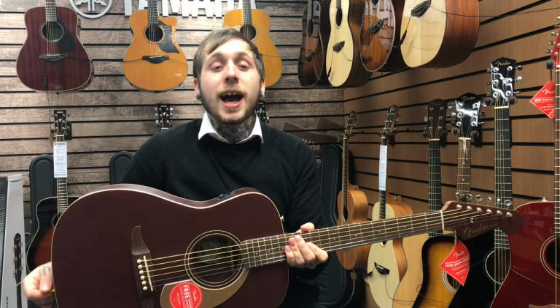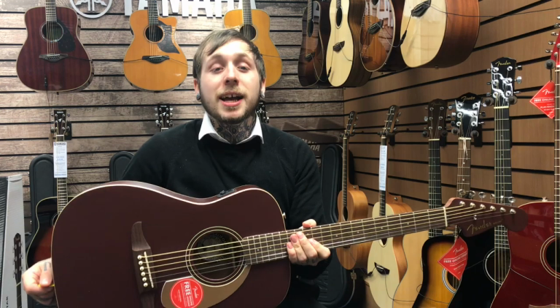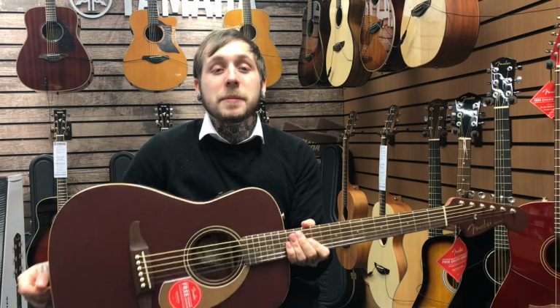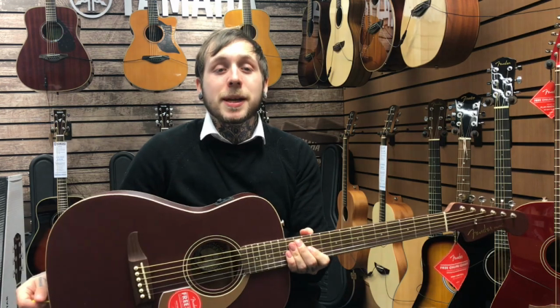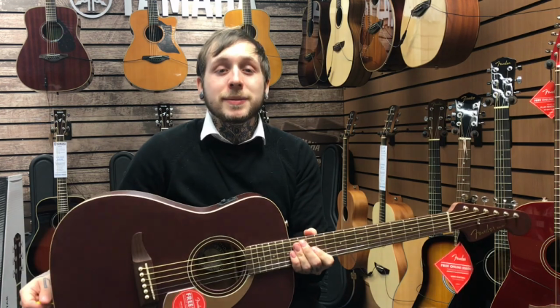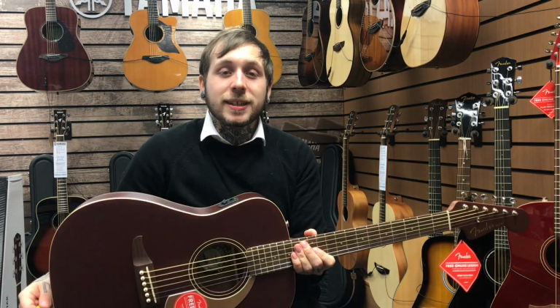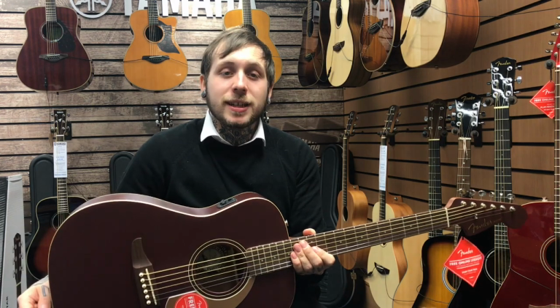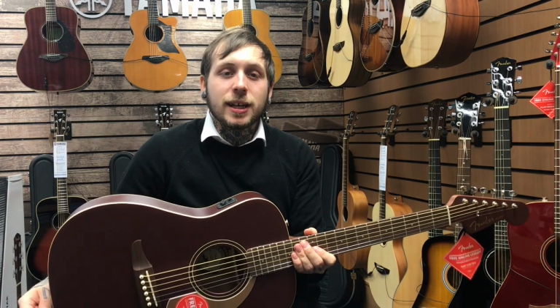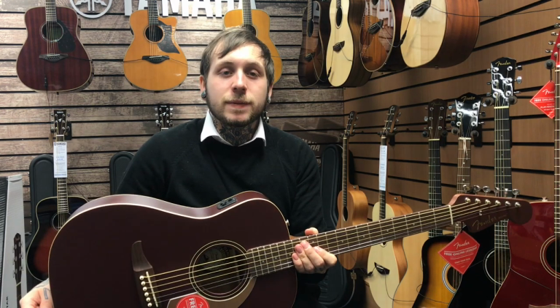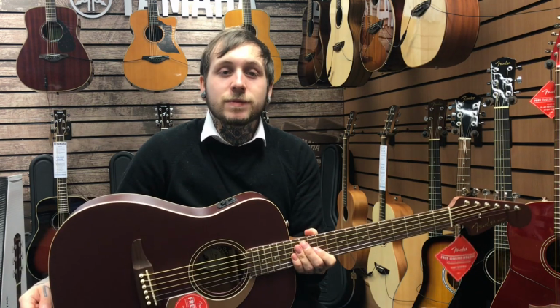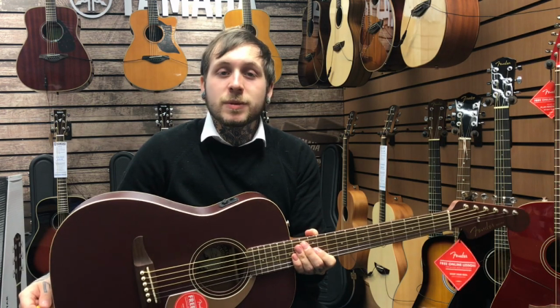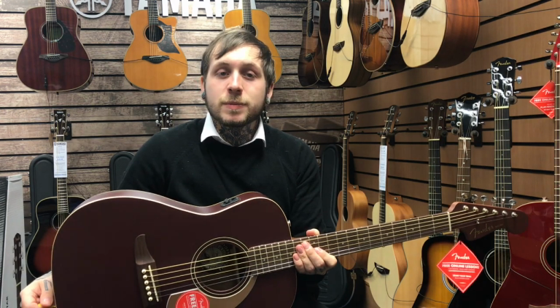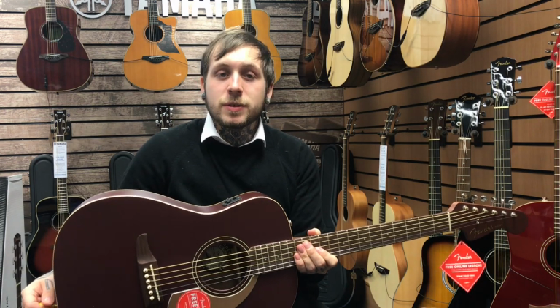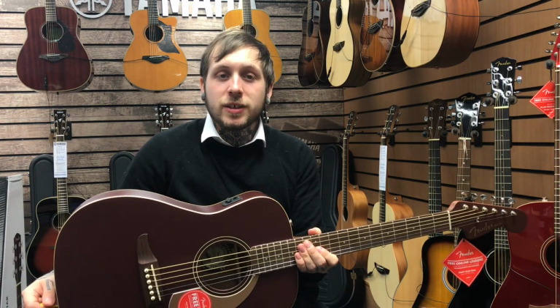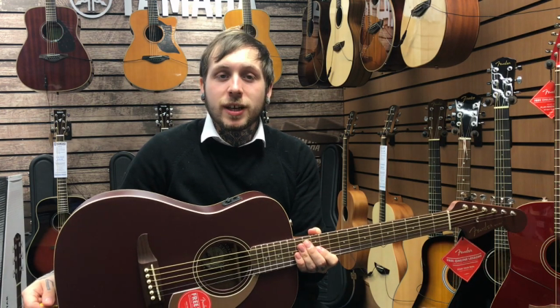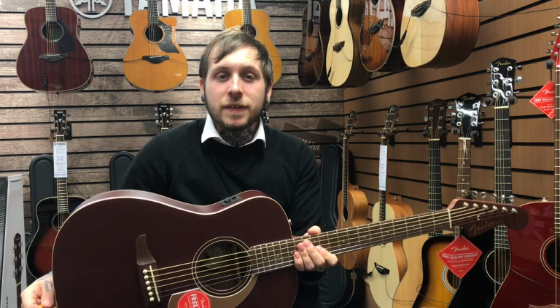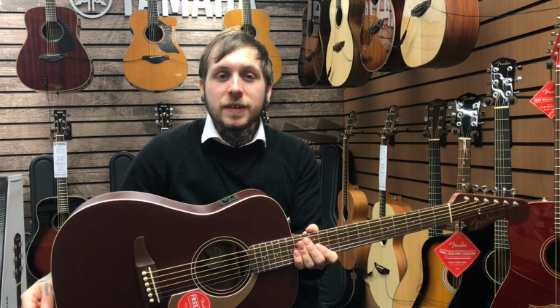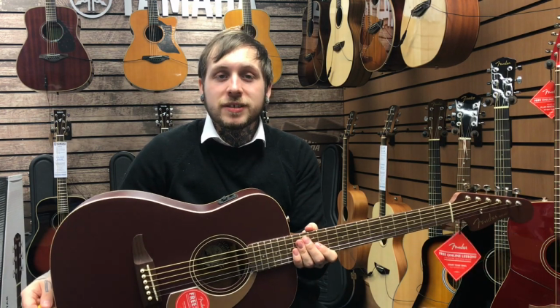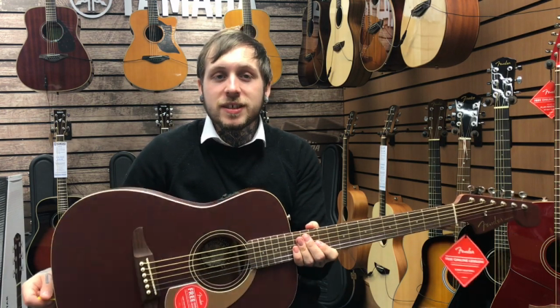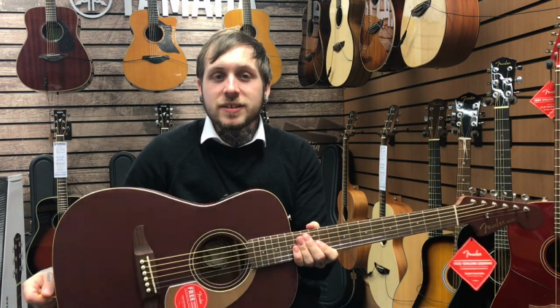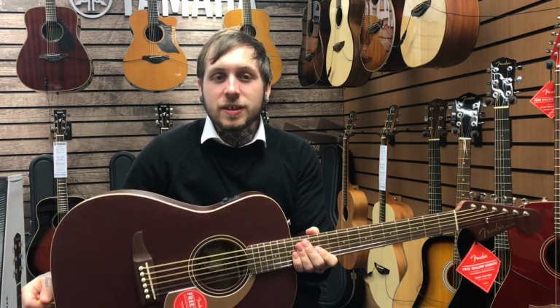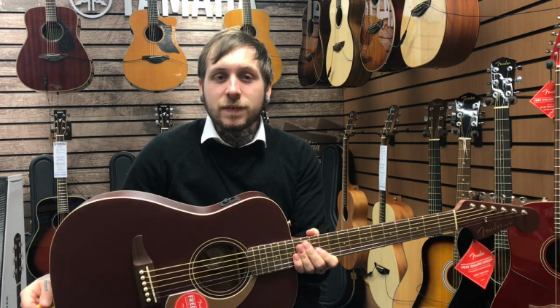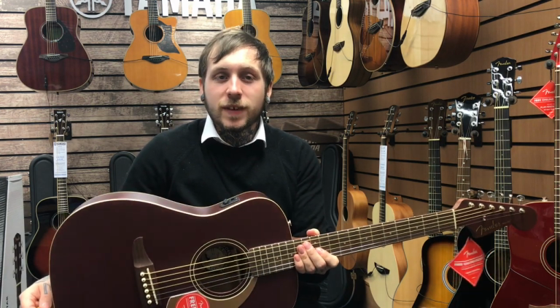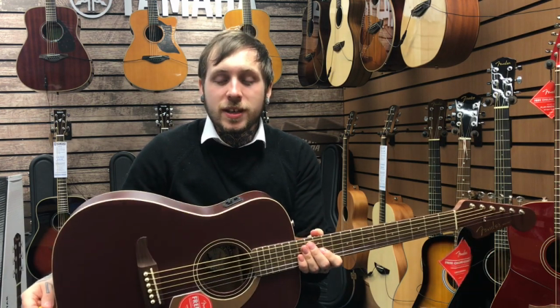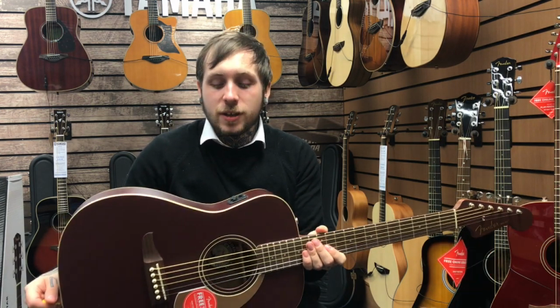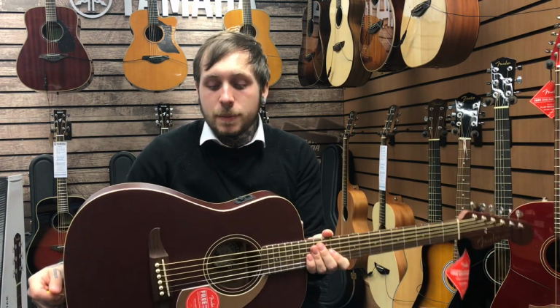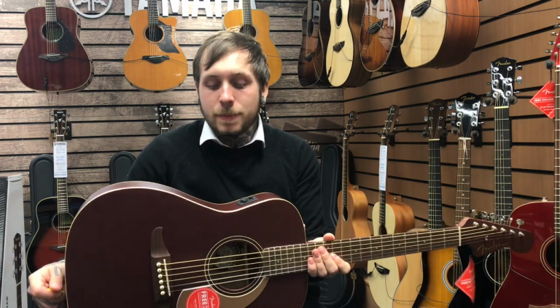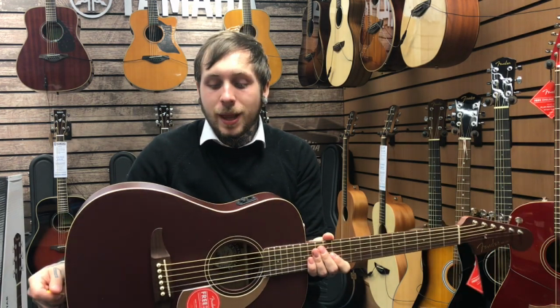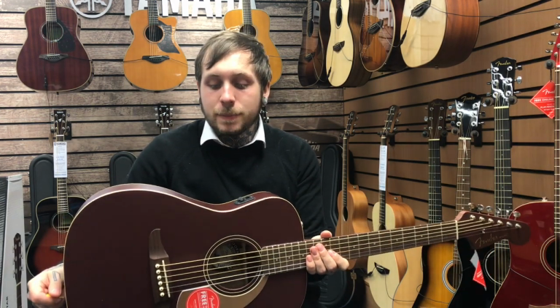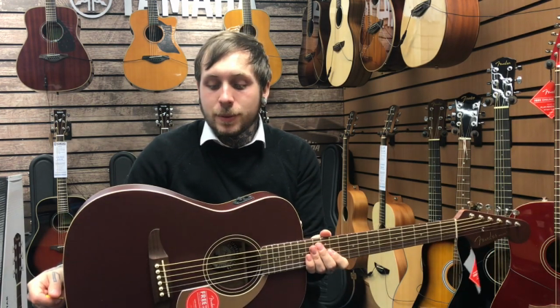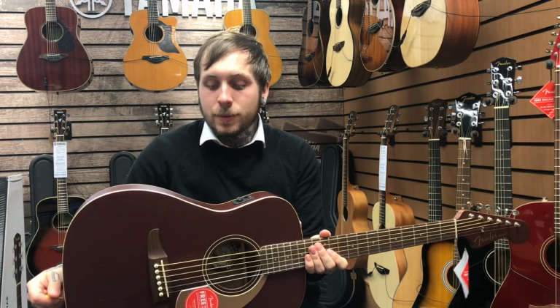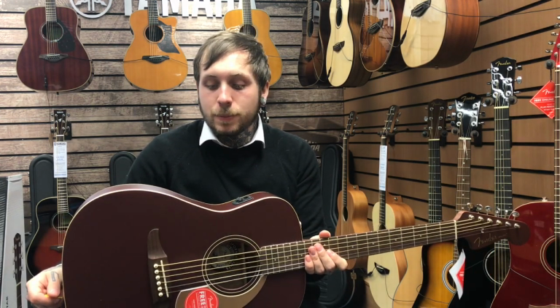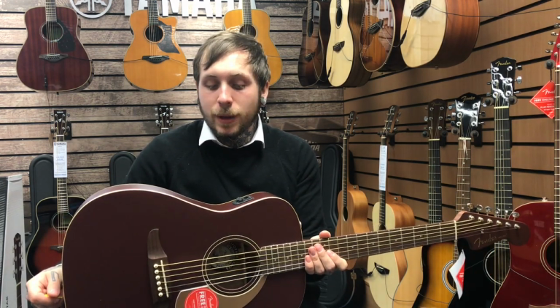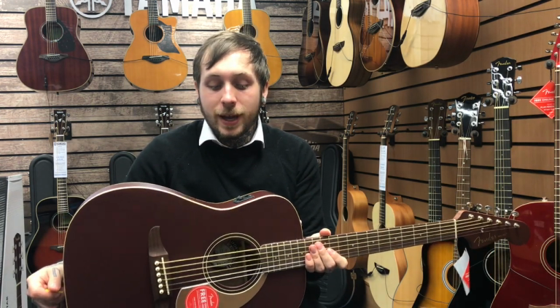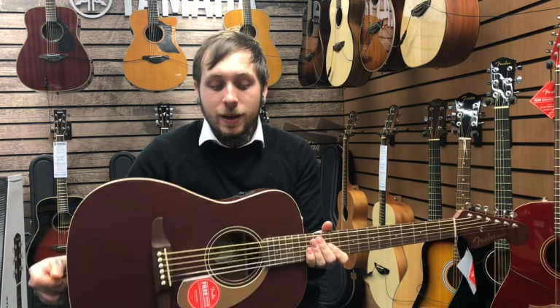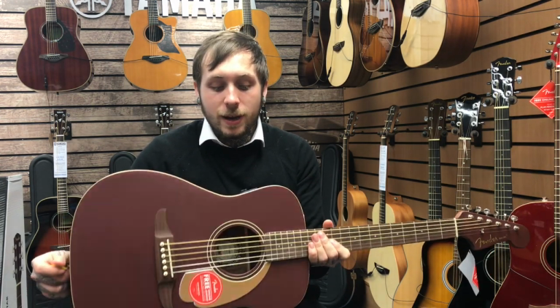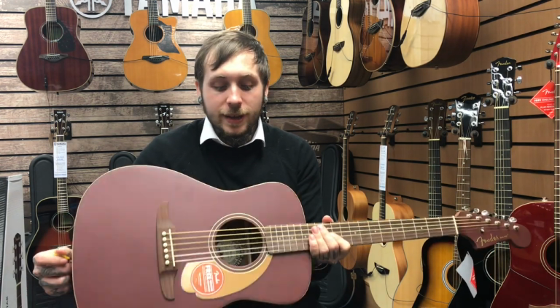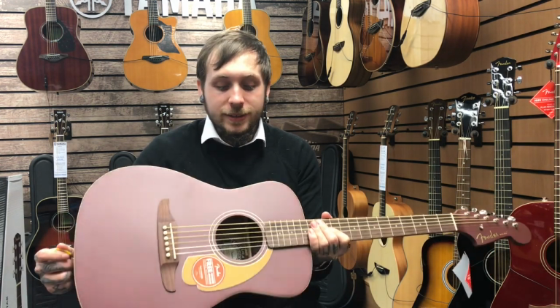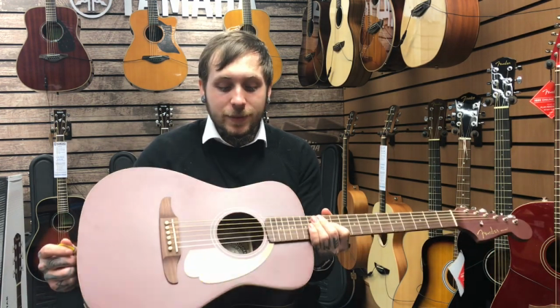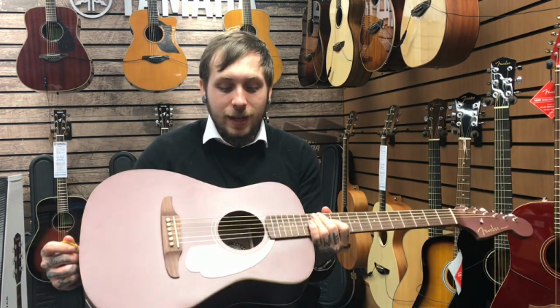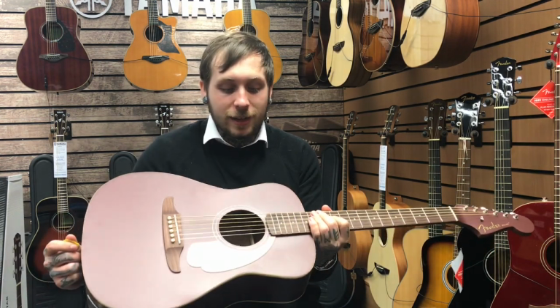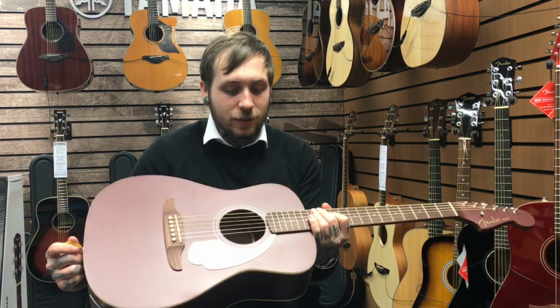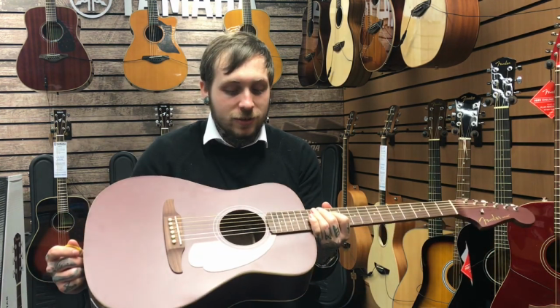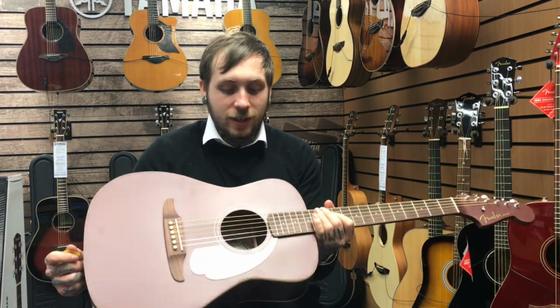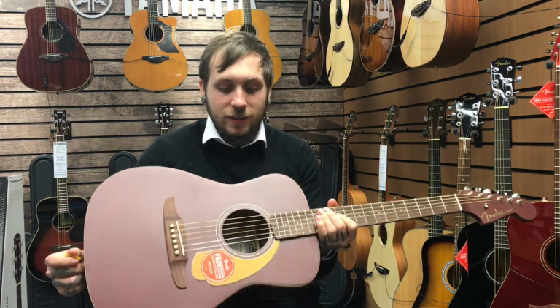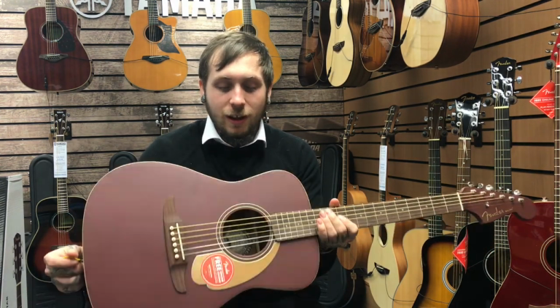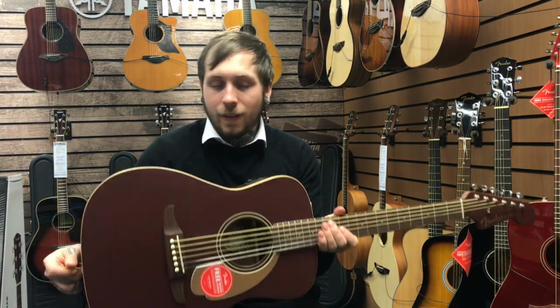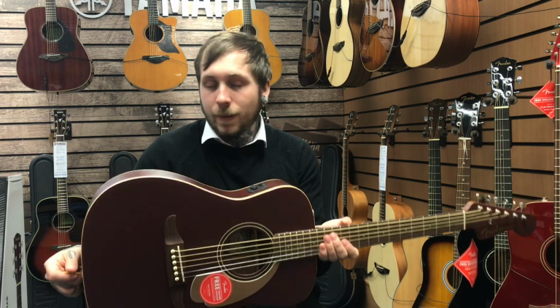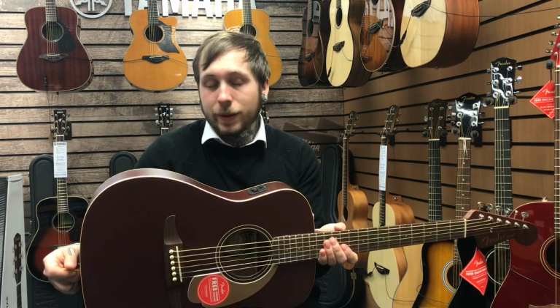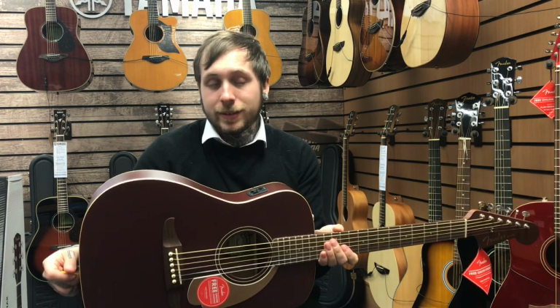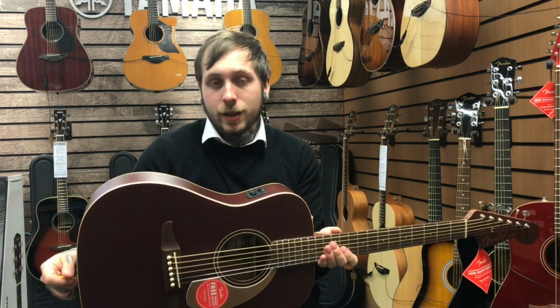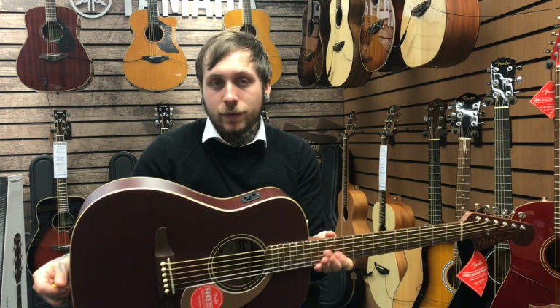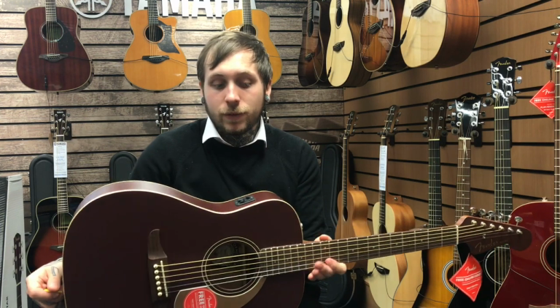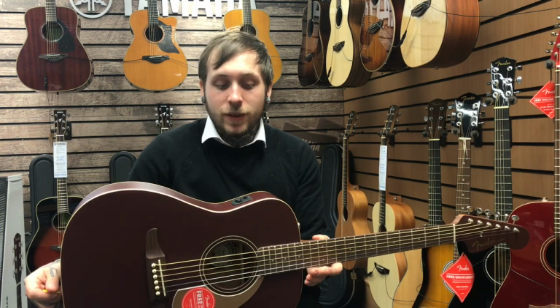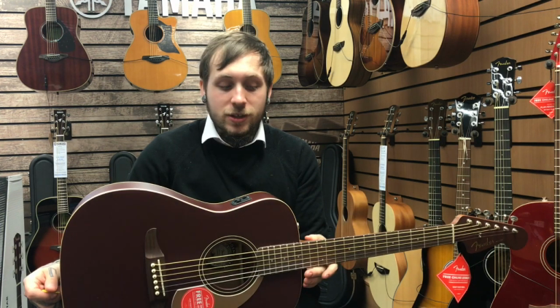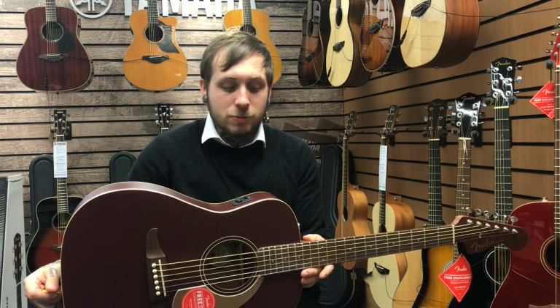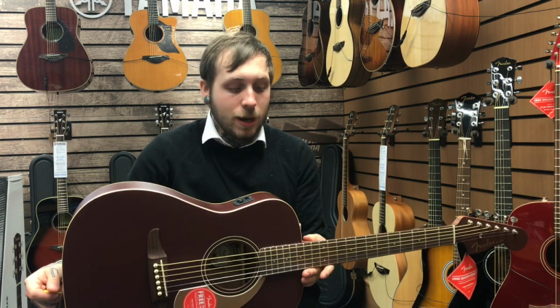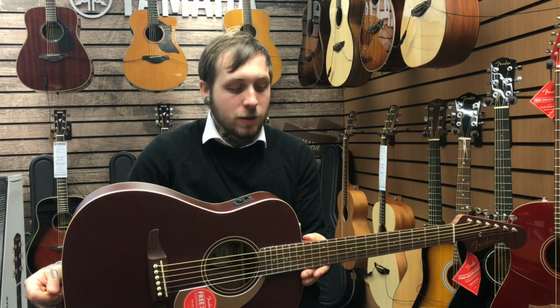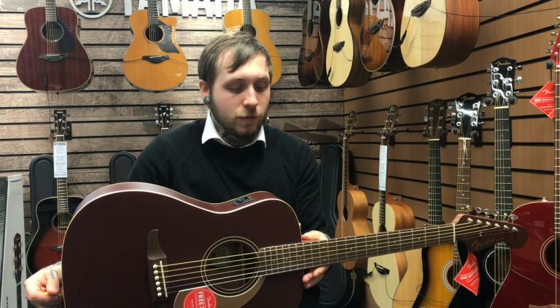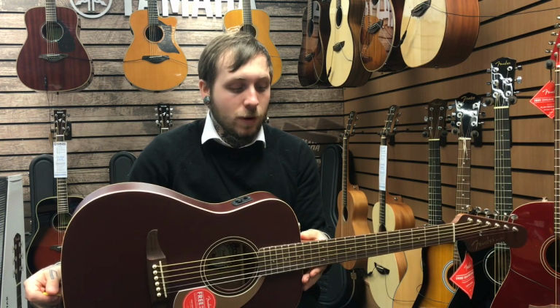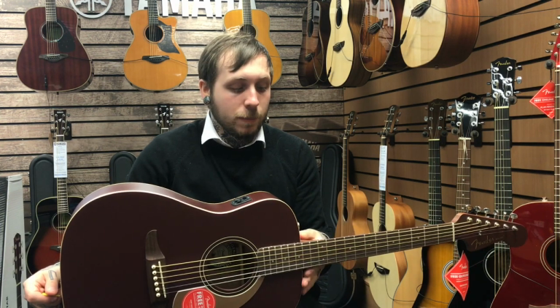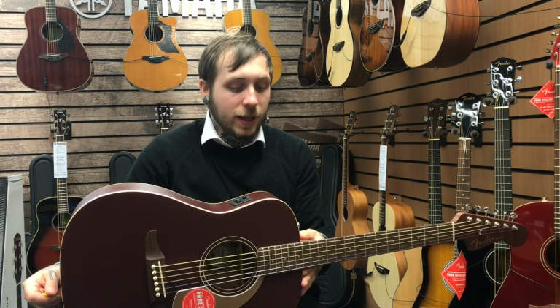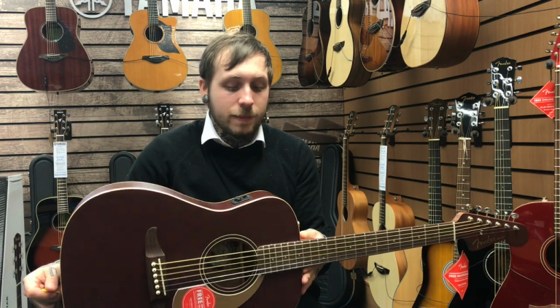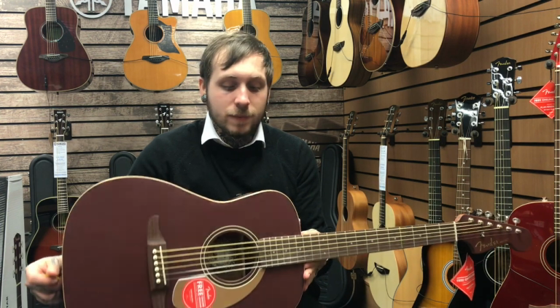Hi, my name's Andy and I'm from Rubber's Music, and this is the Fender Malibu Player. It's a really nice acoustic guitar that I'm going to tell you a few features about before I play it.